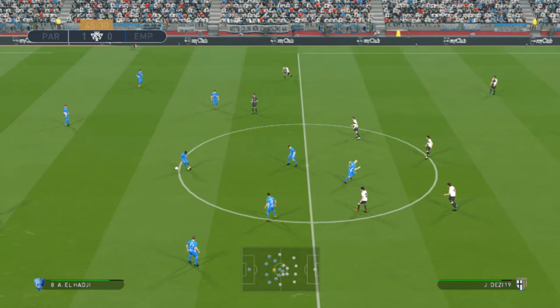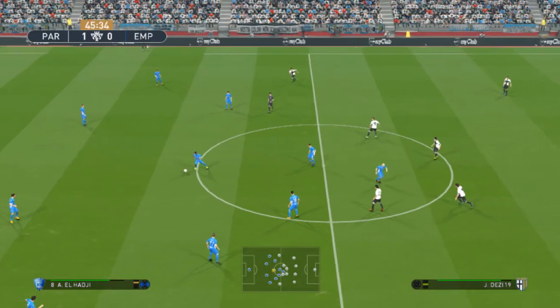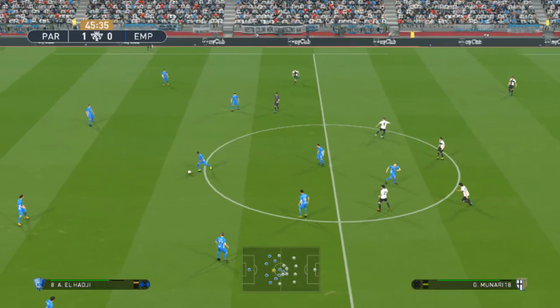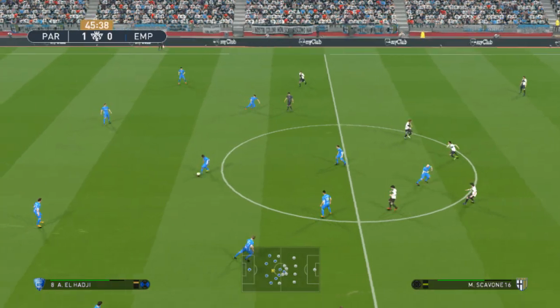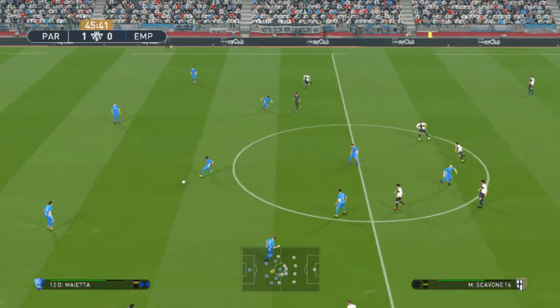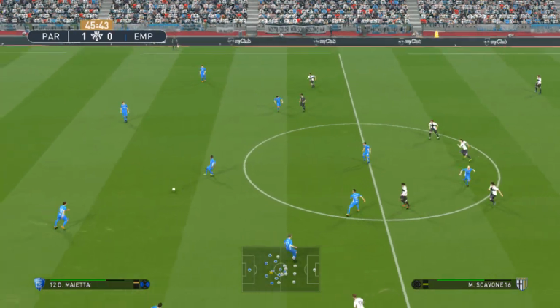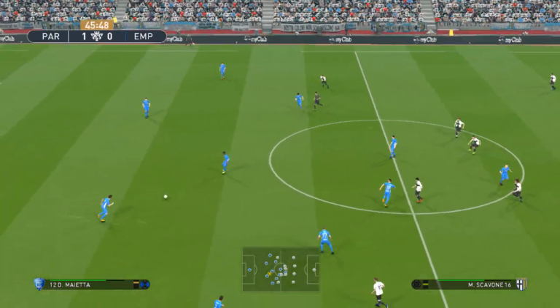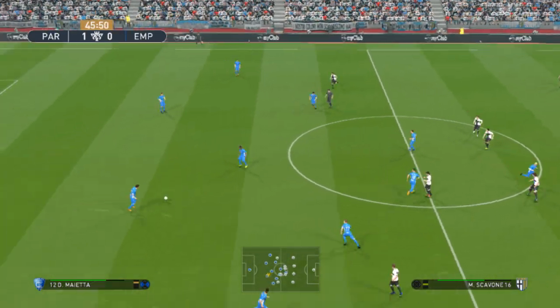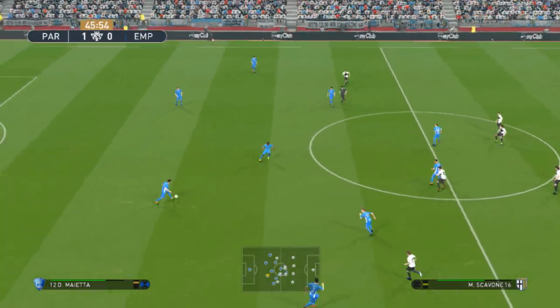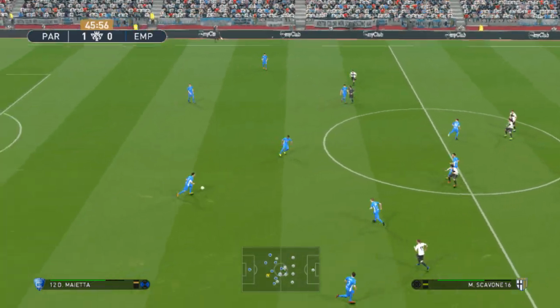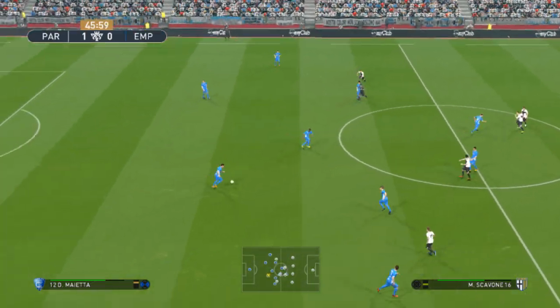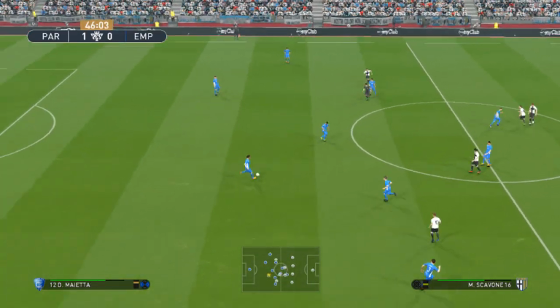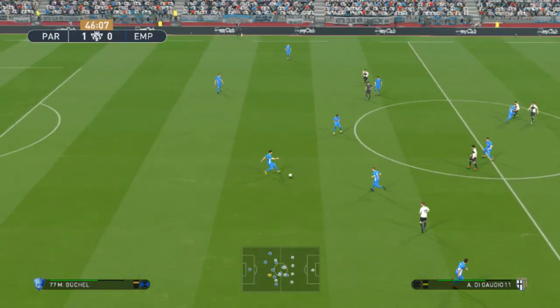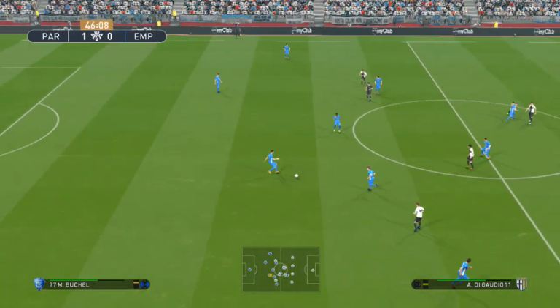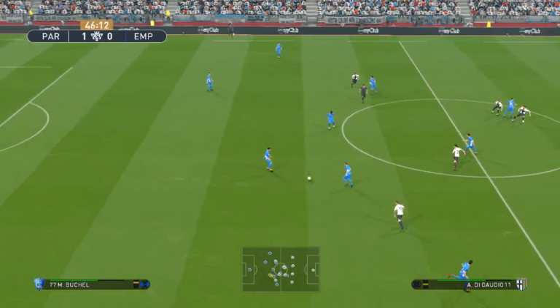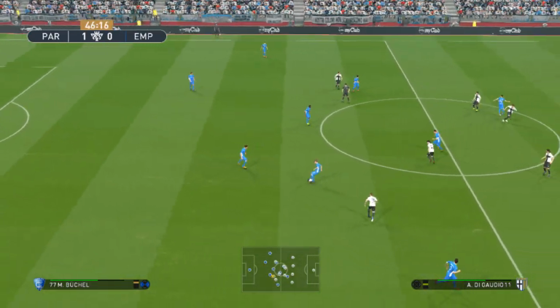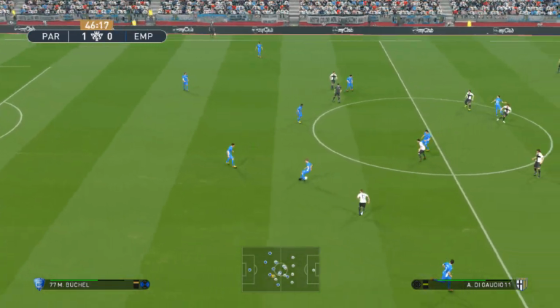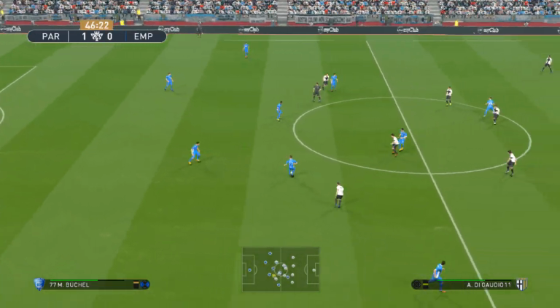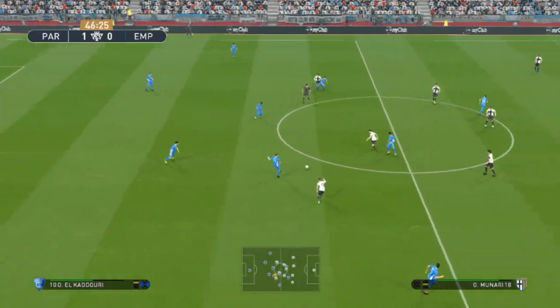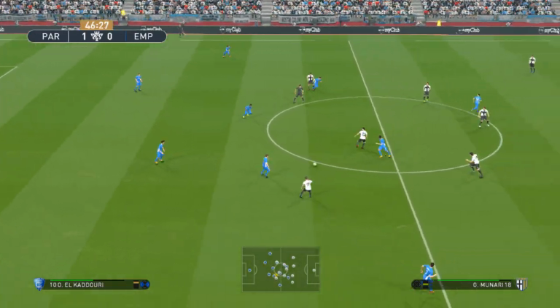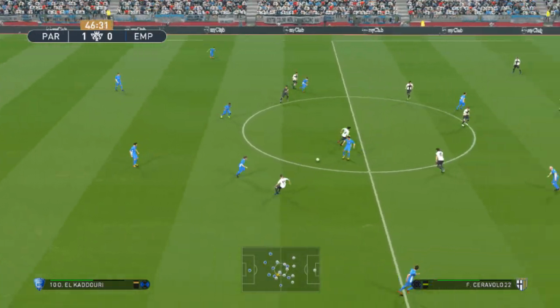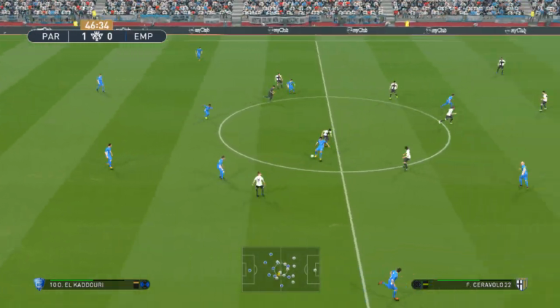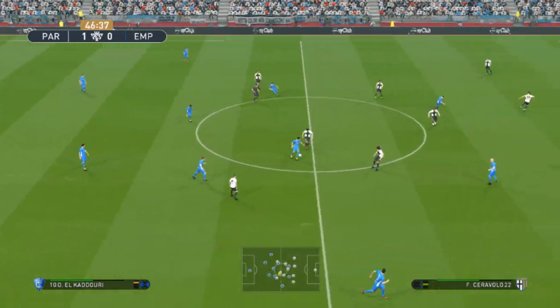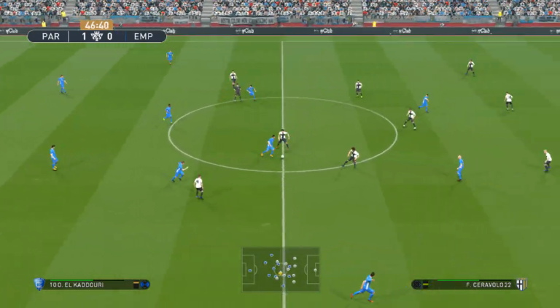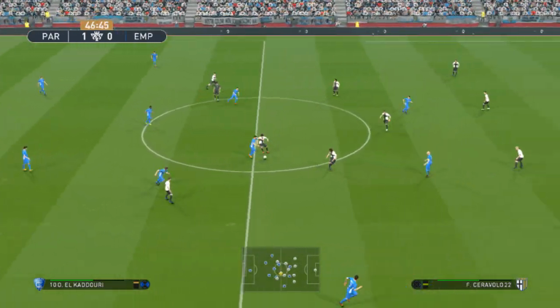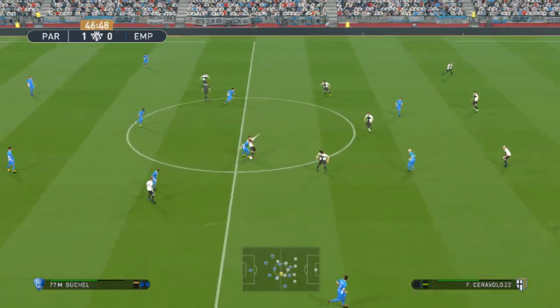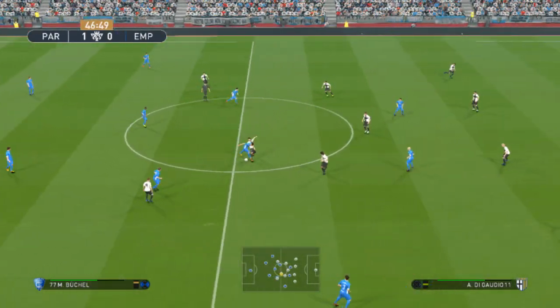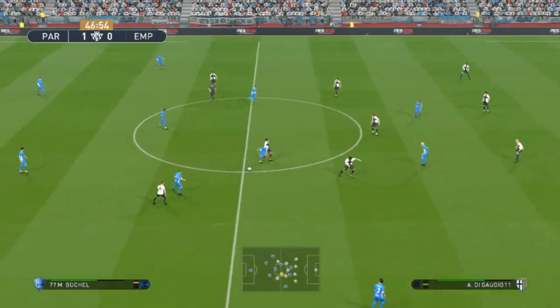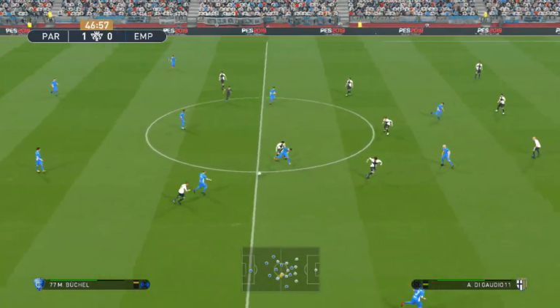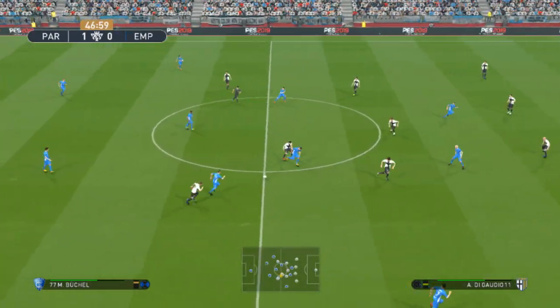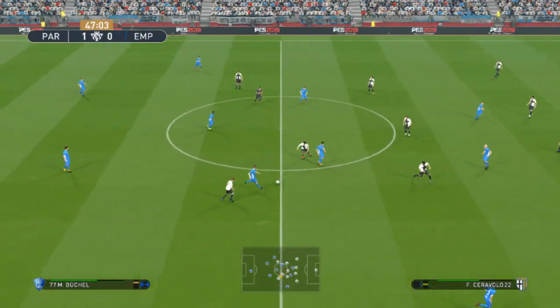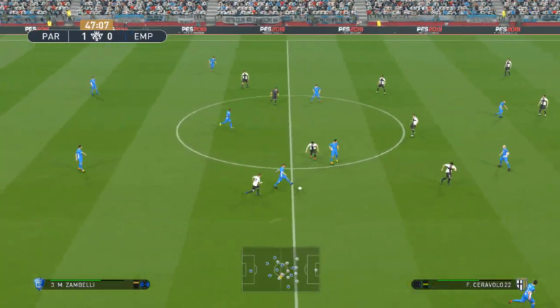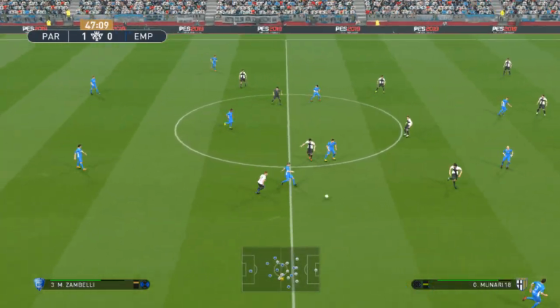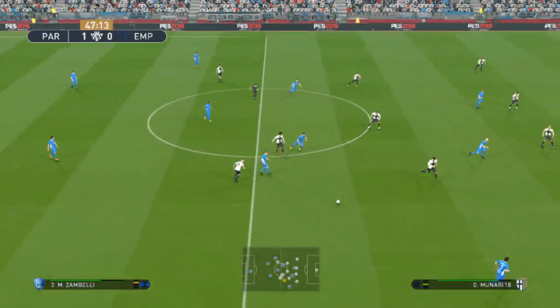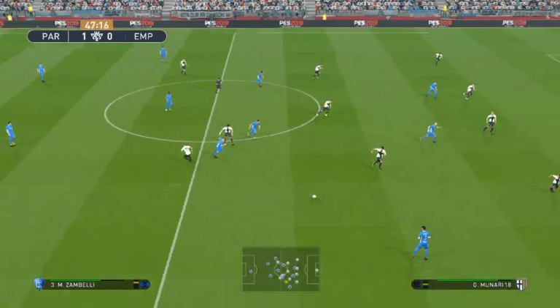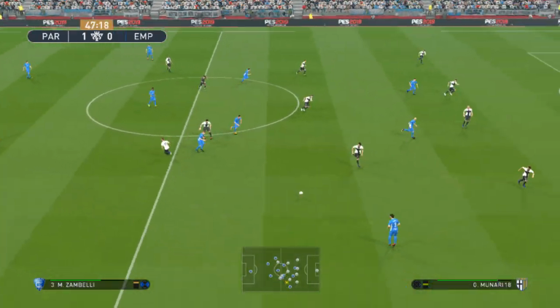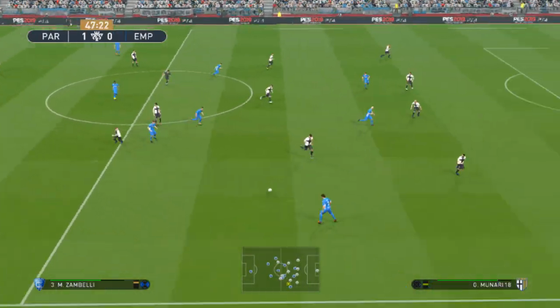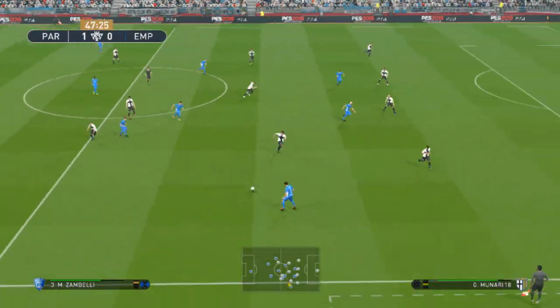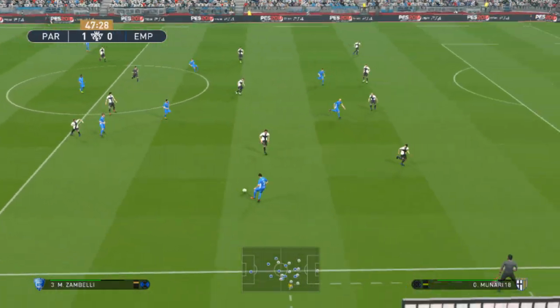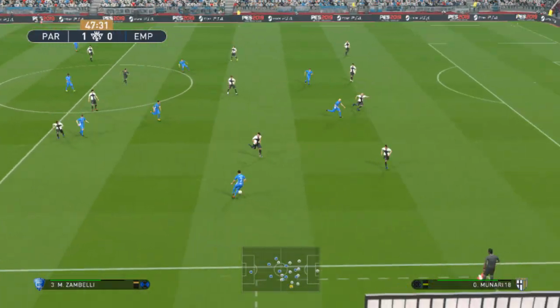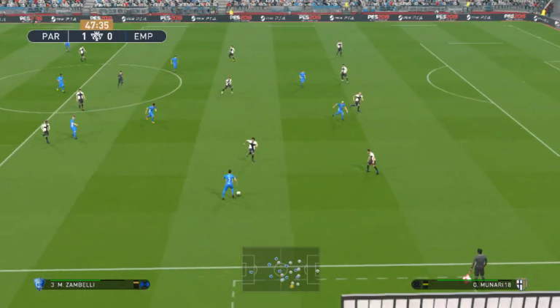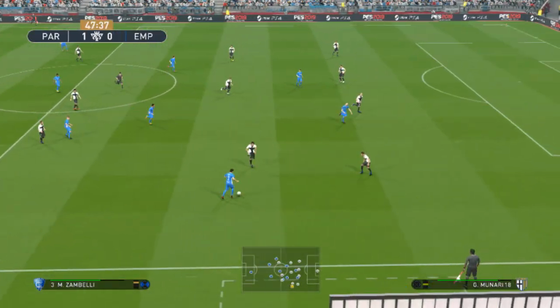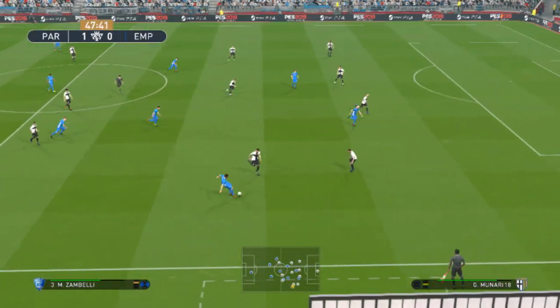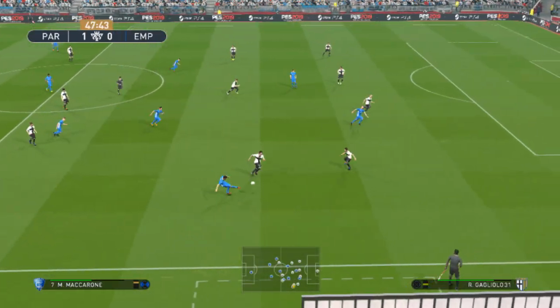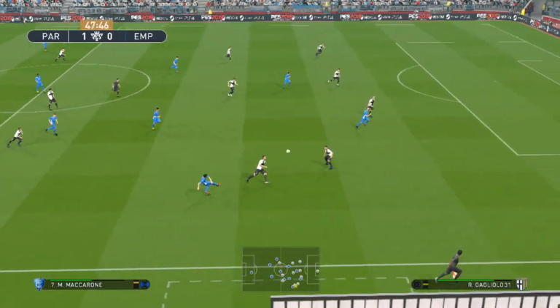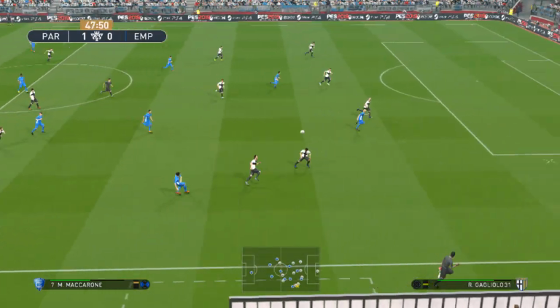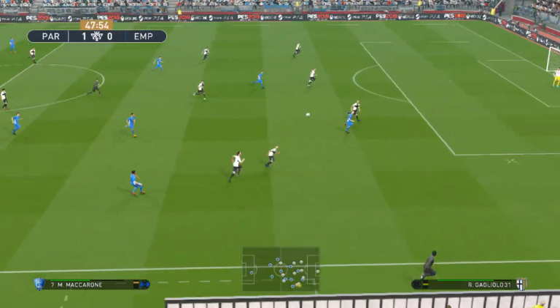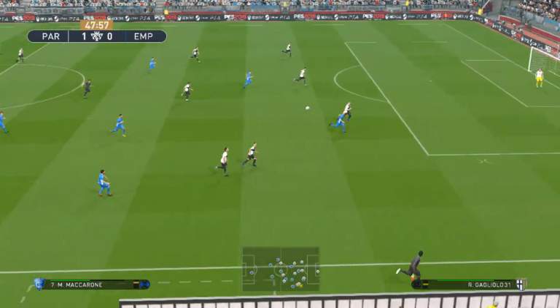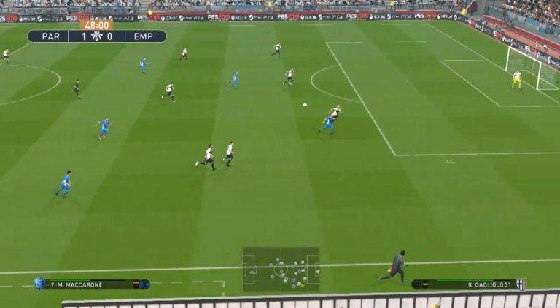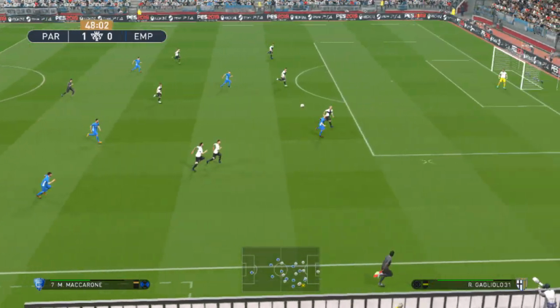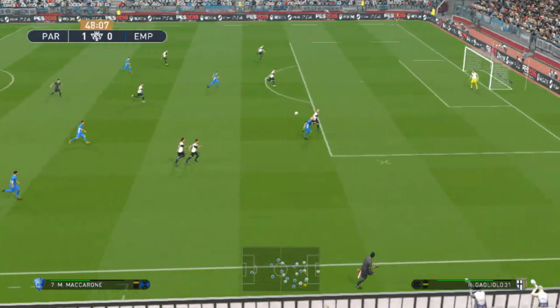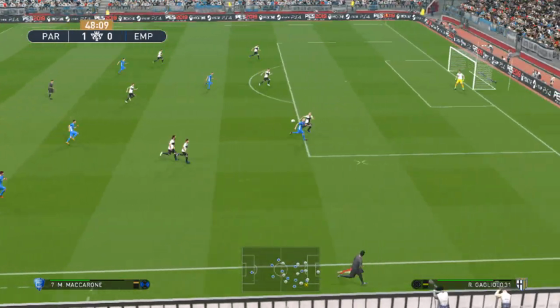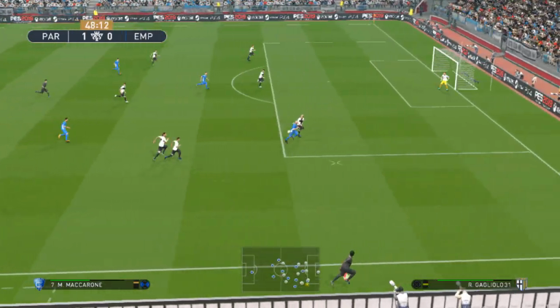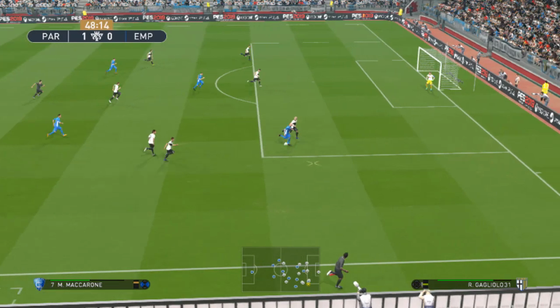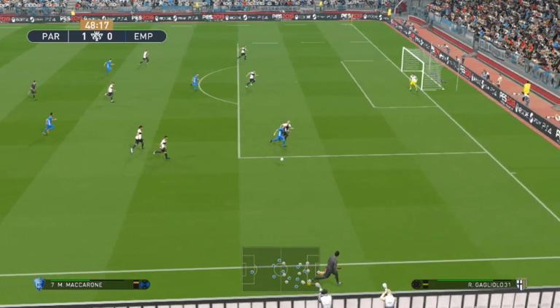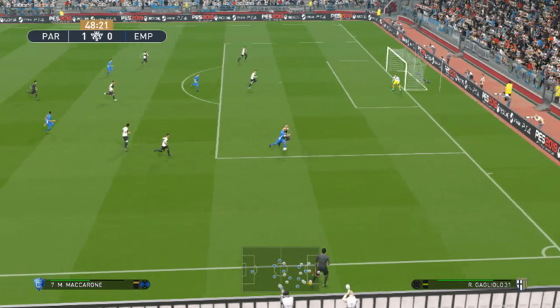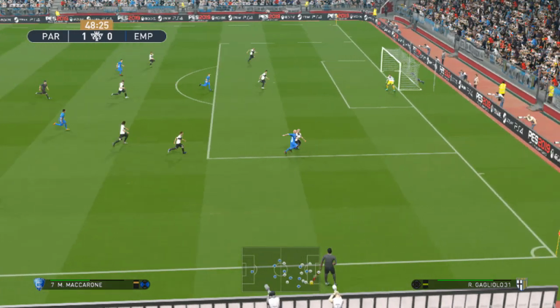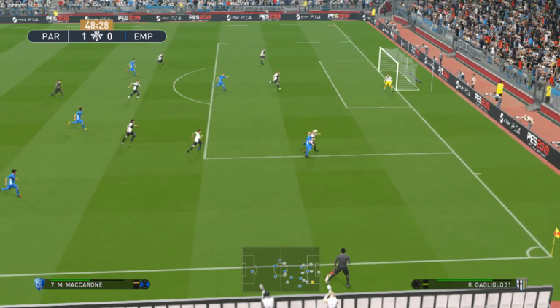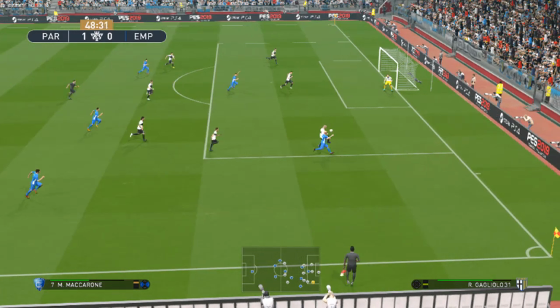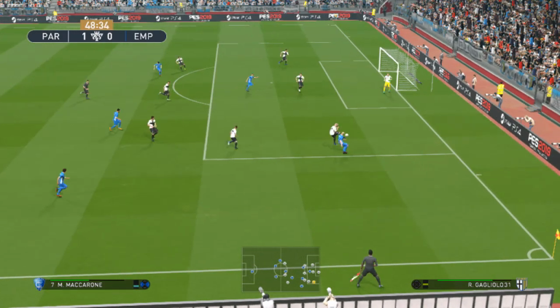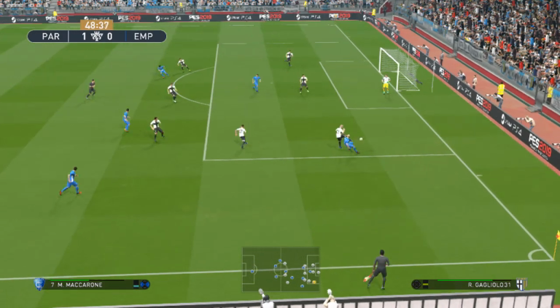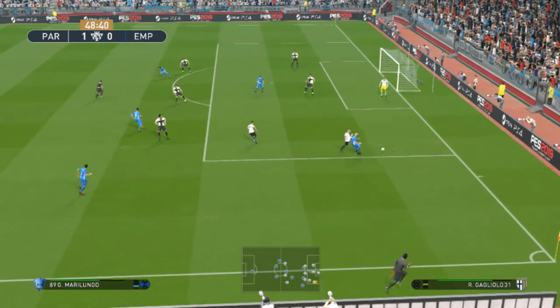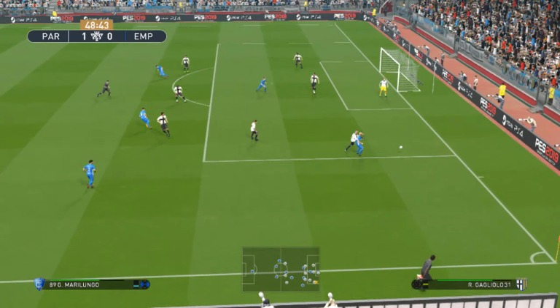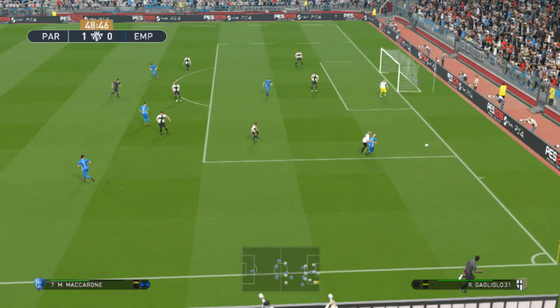Here we go again. Well, 1-0 may be good enough, so they may err on the side of caution and get more players behind the ball instead of running beyond it. They could even try to spoil it from here, we'll see.